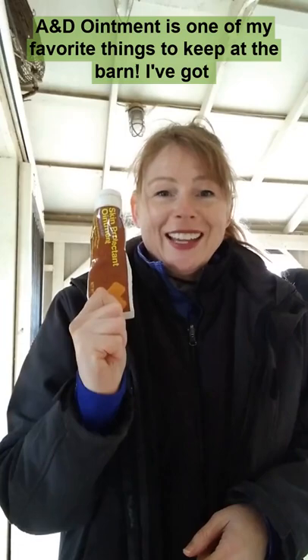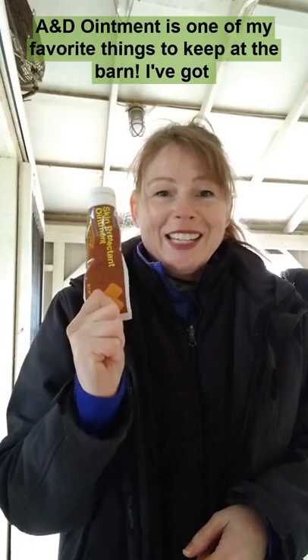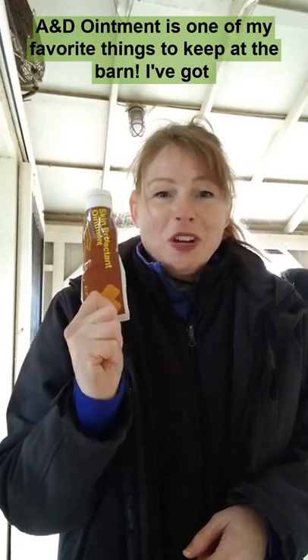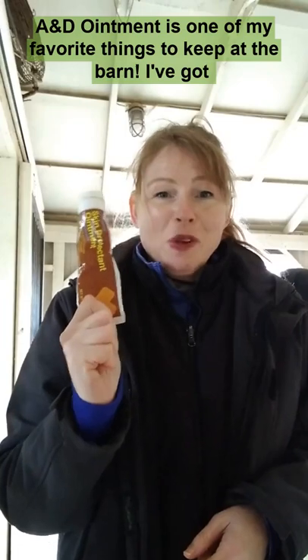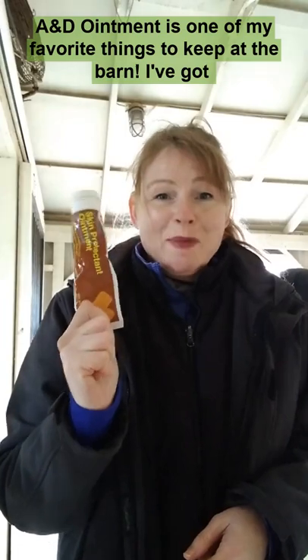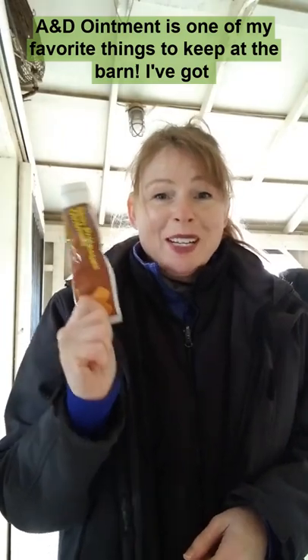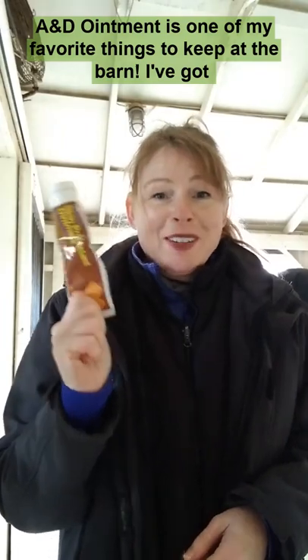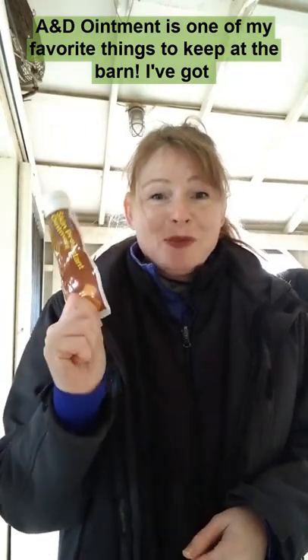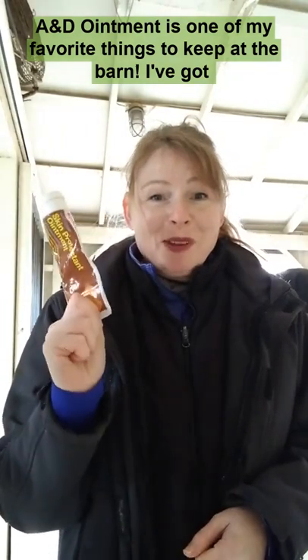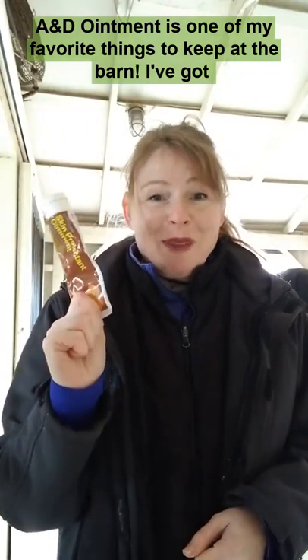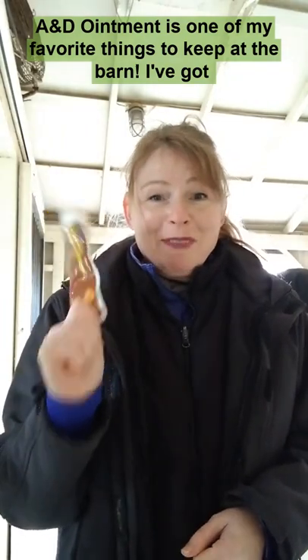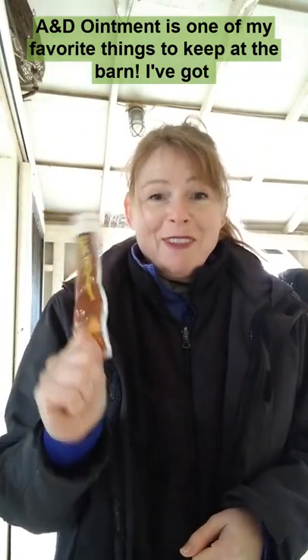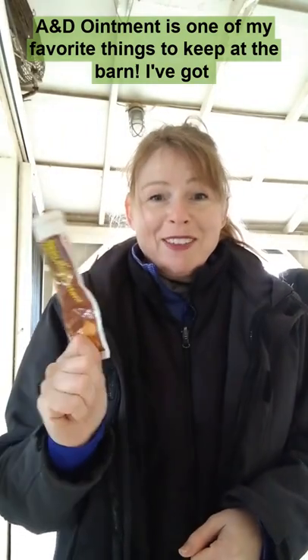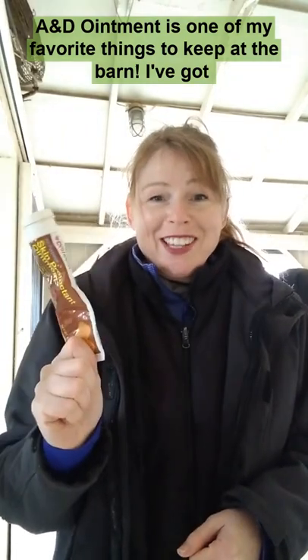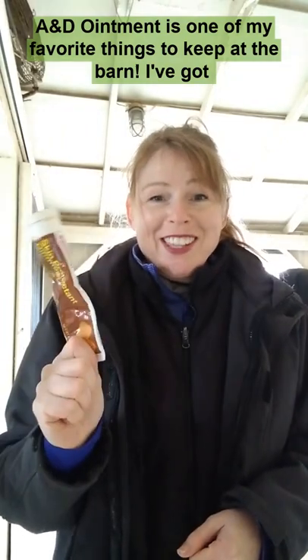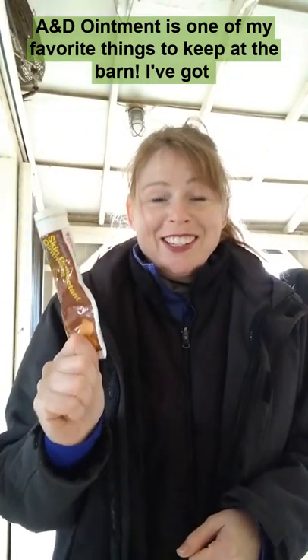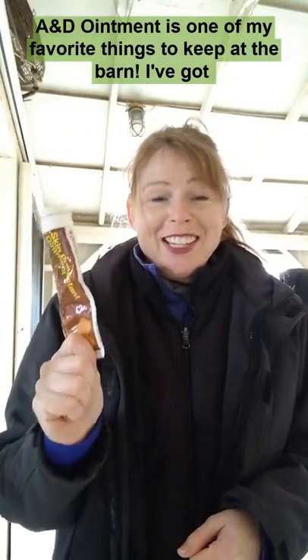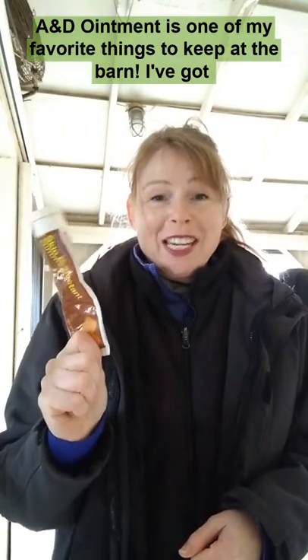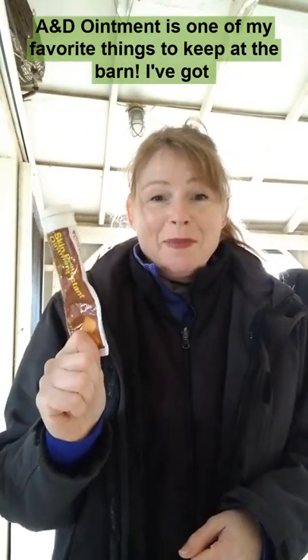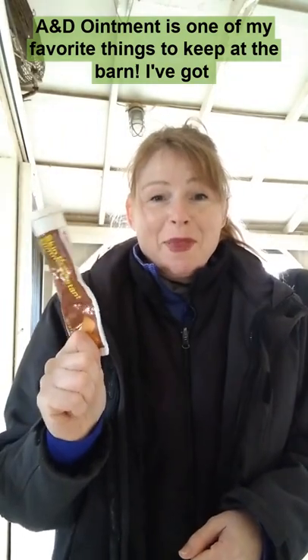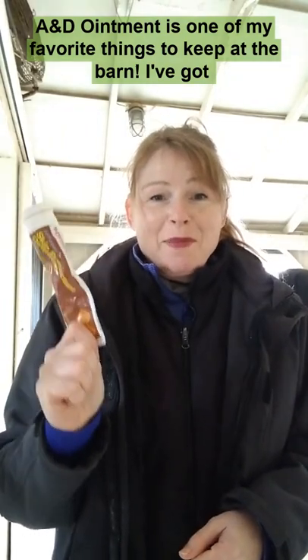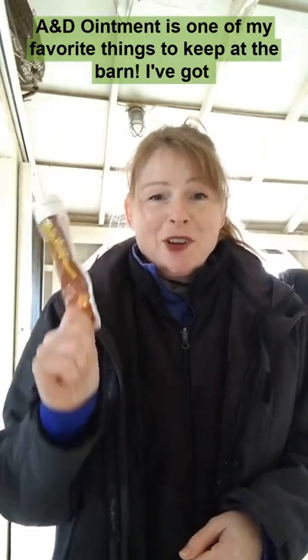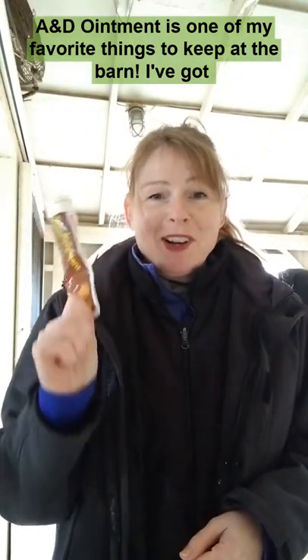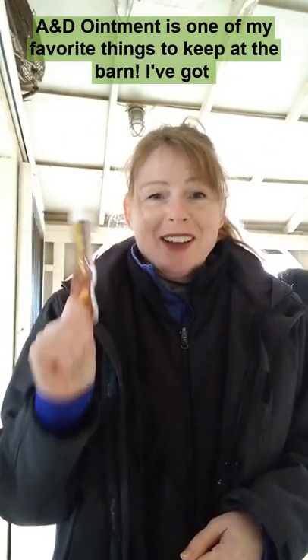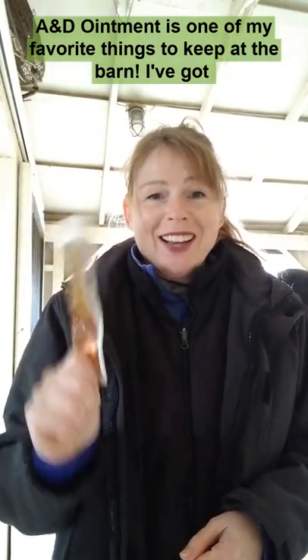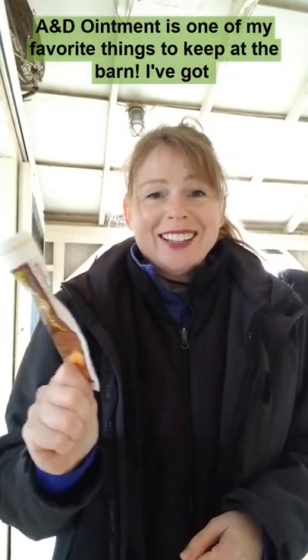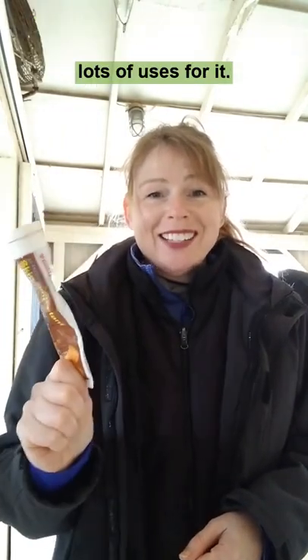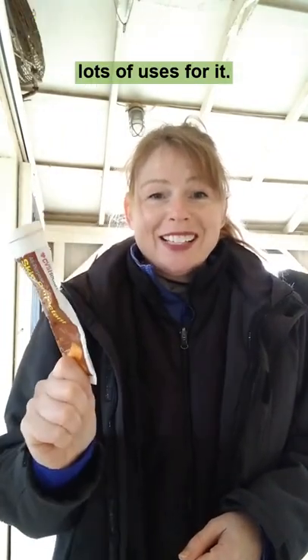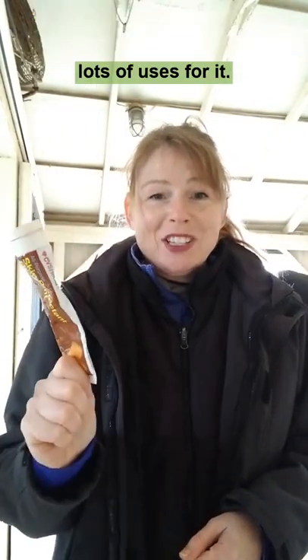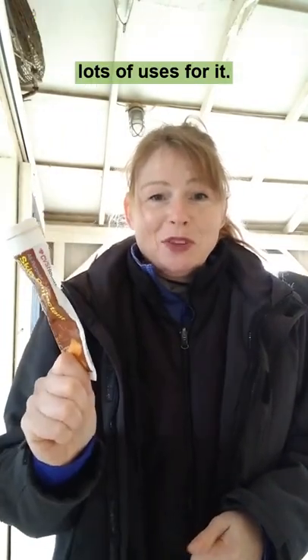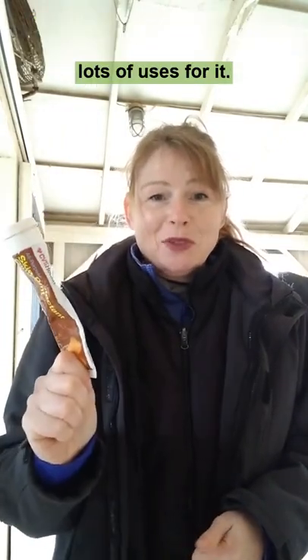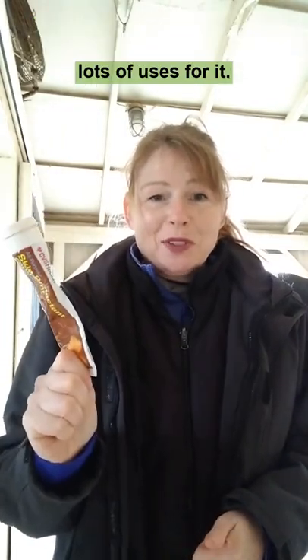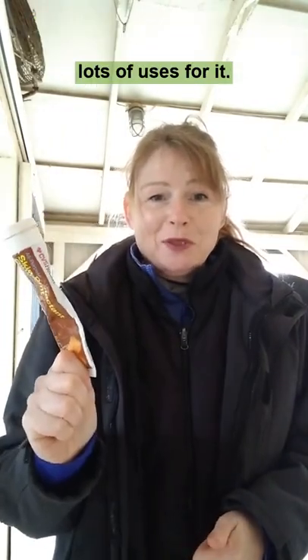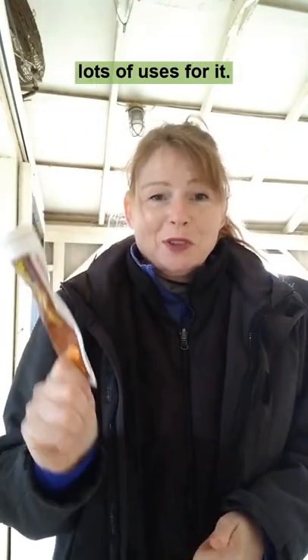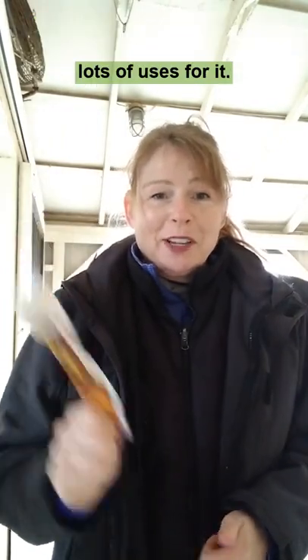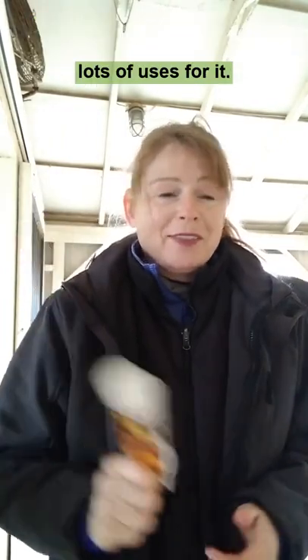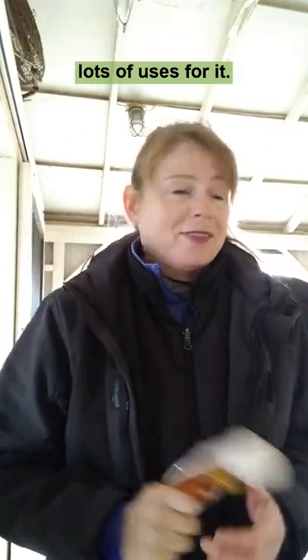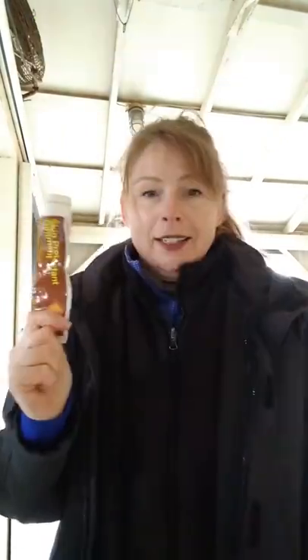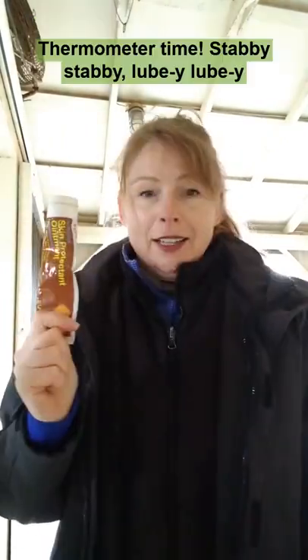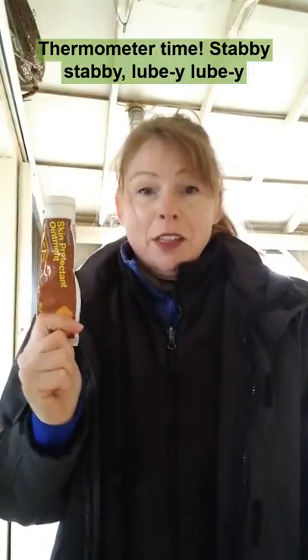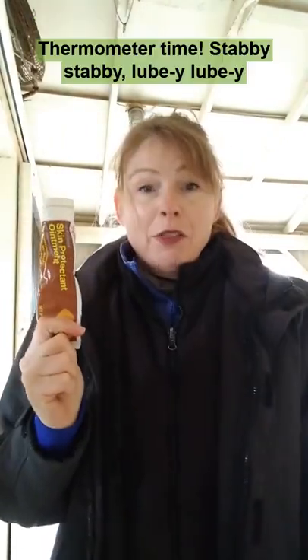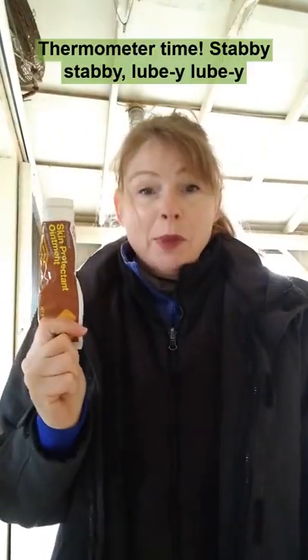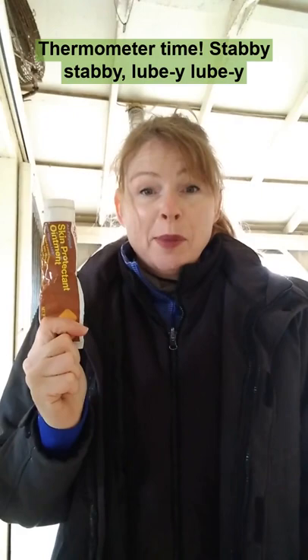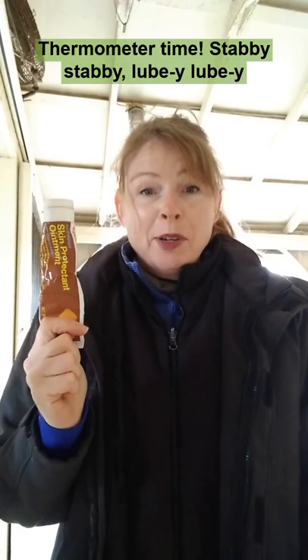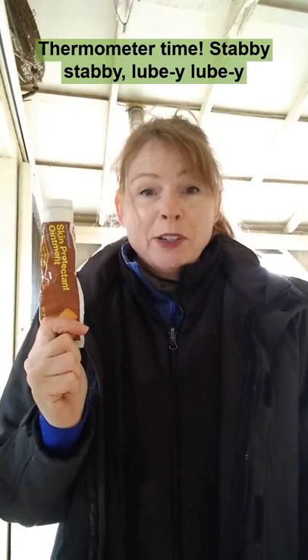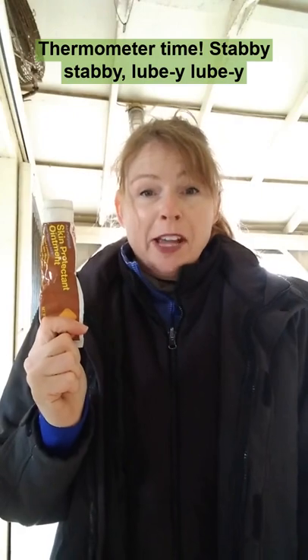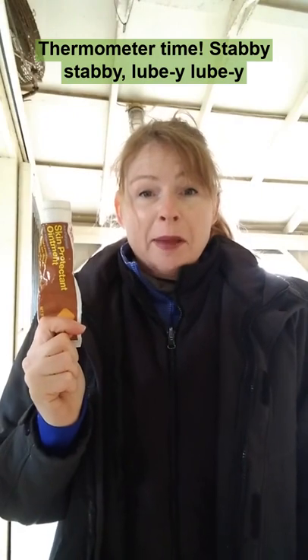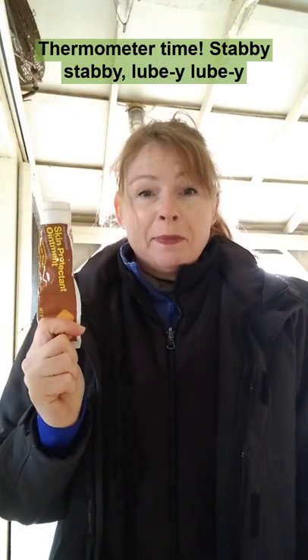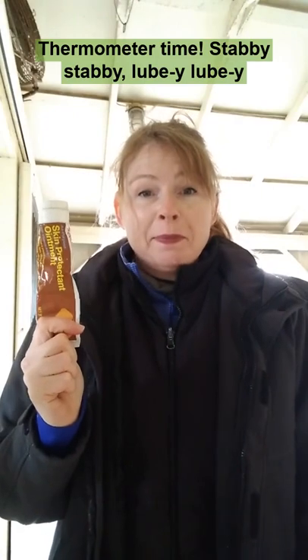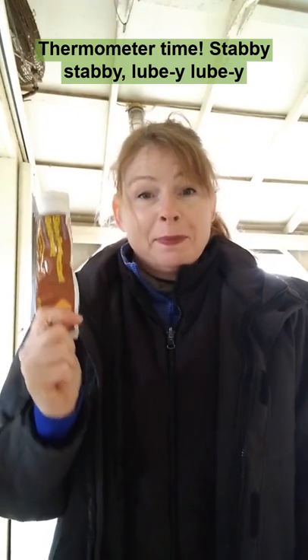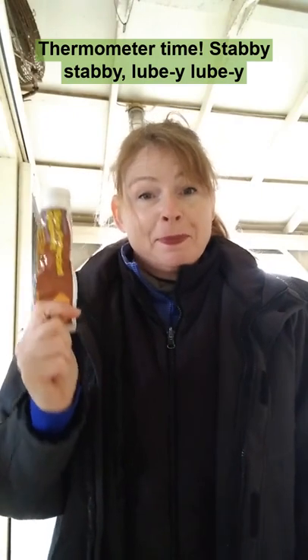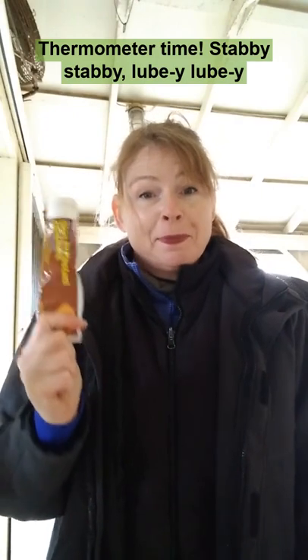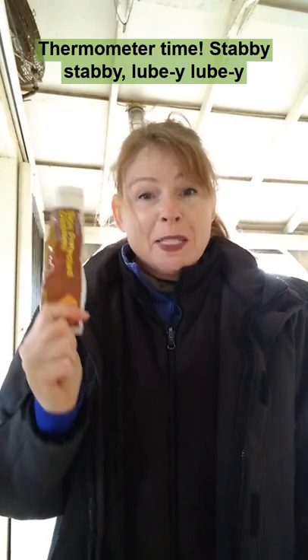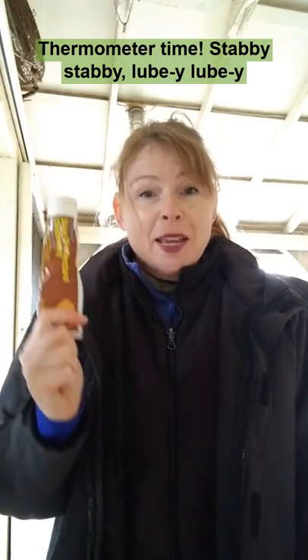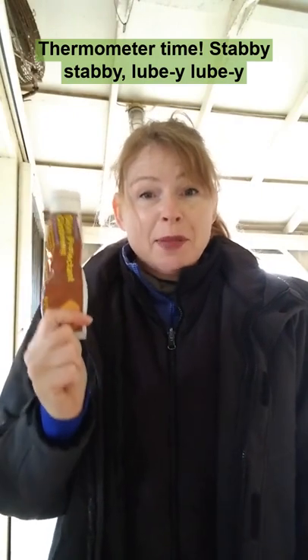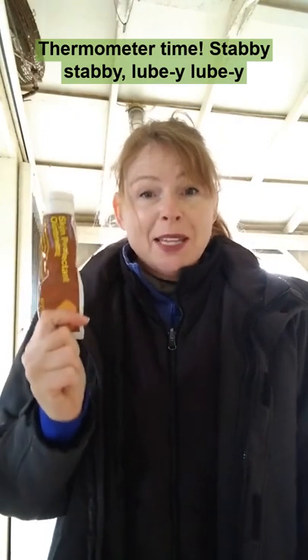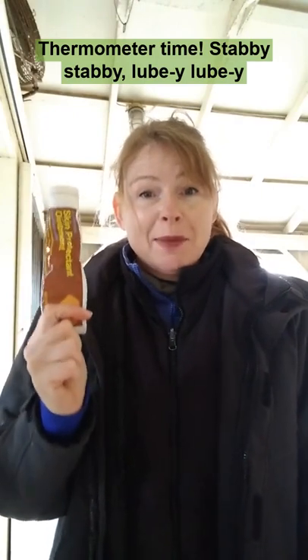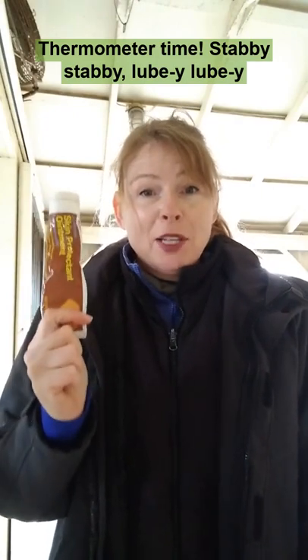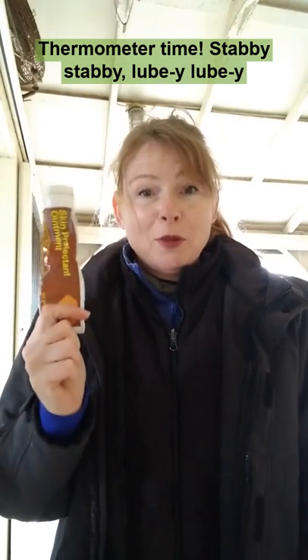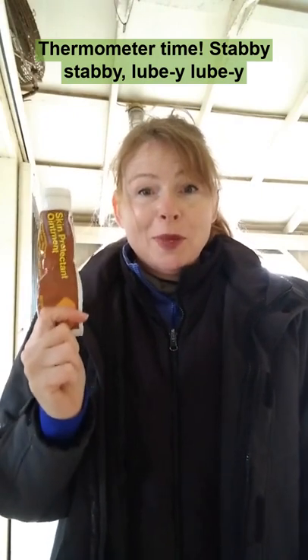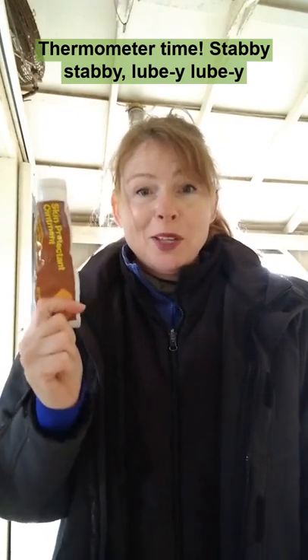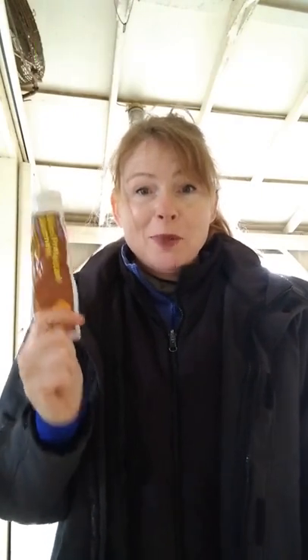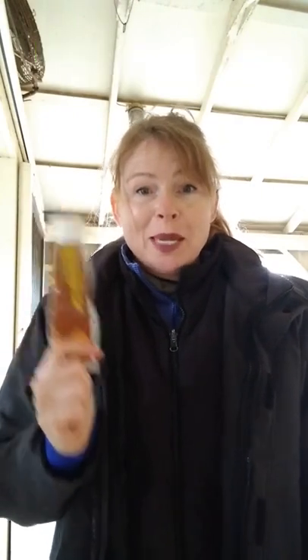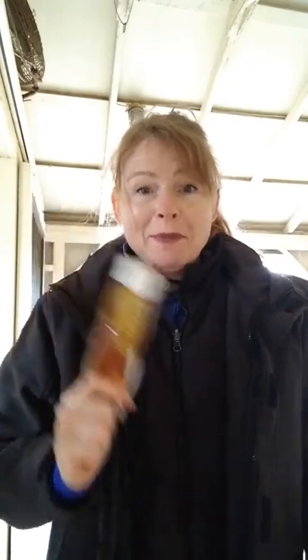A&D ointment is one of my favorite things to keep at the barn. I've got lots of uses for it. Thermometer time — stabby stabby luby luby.